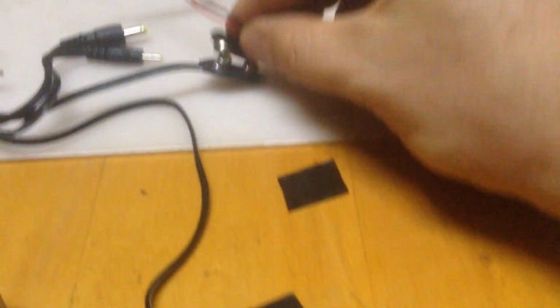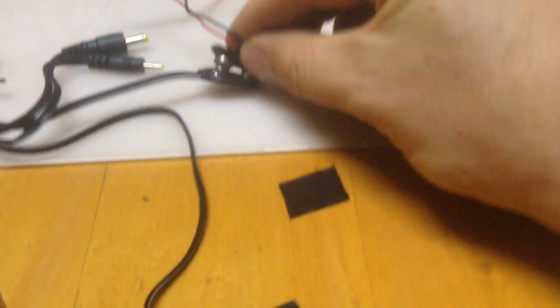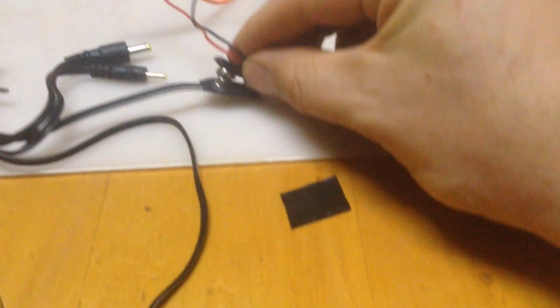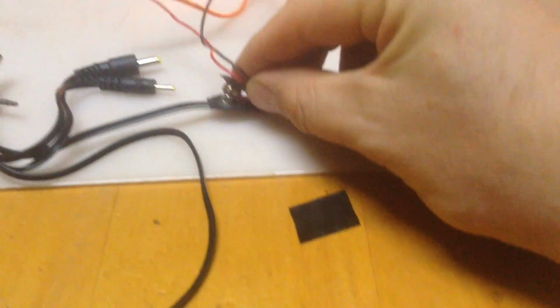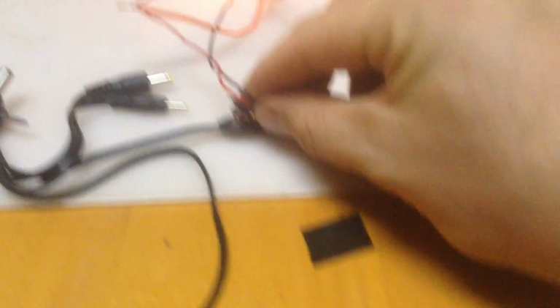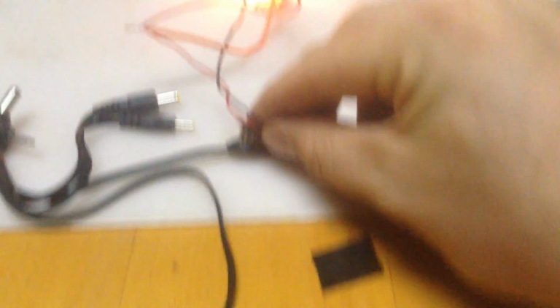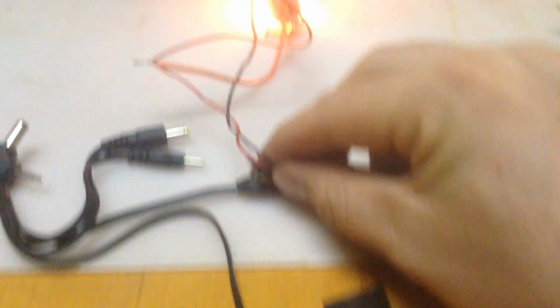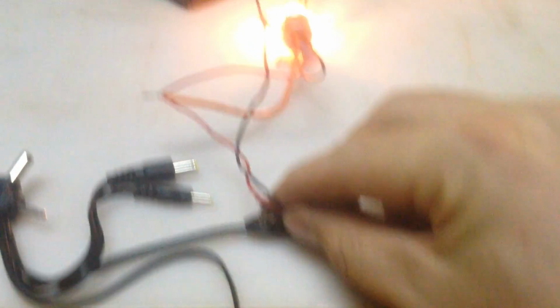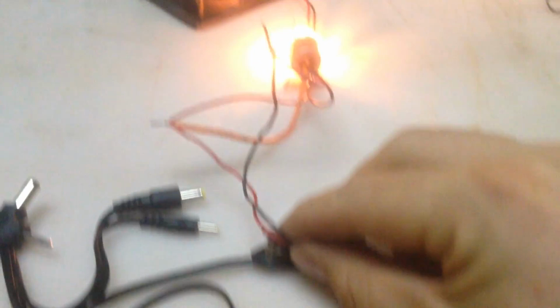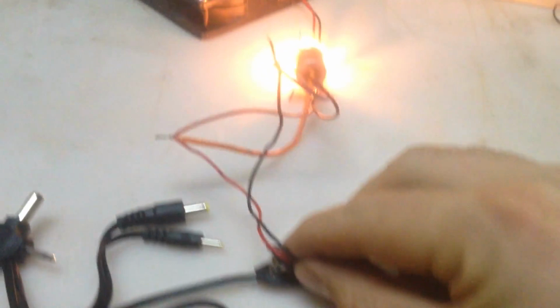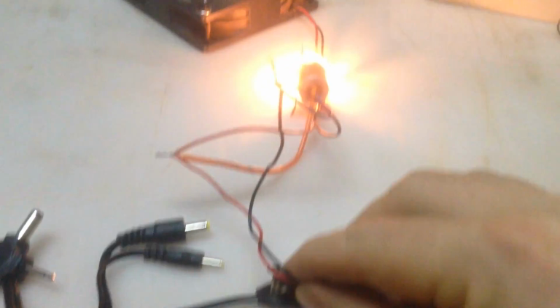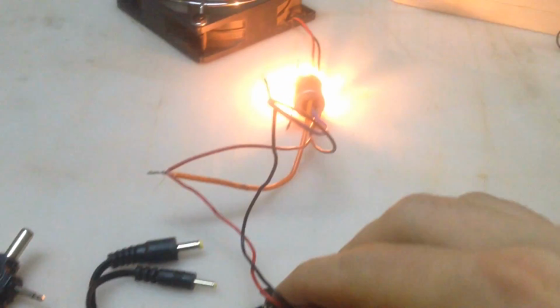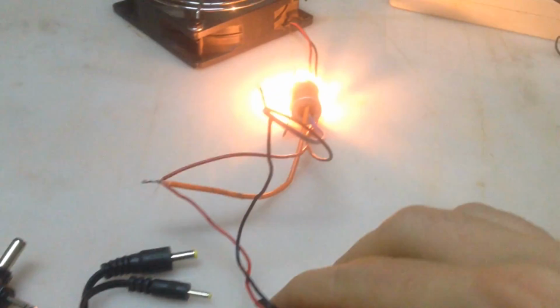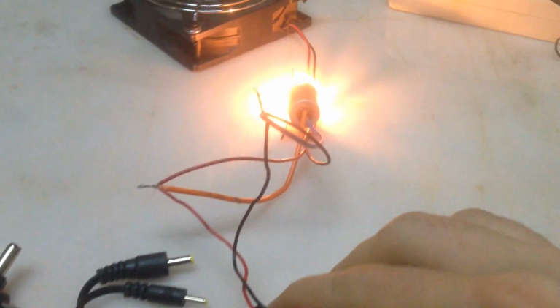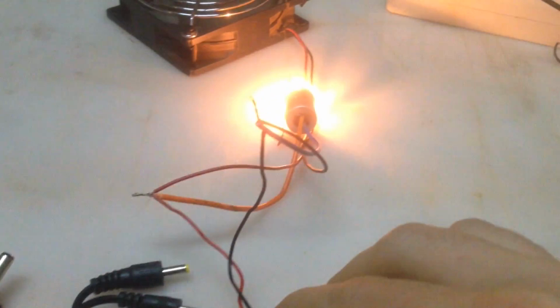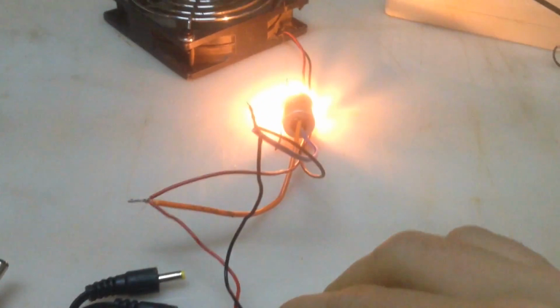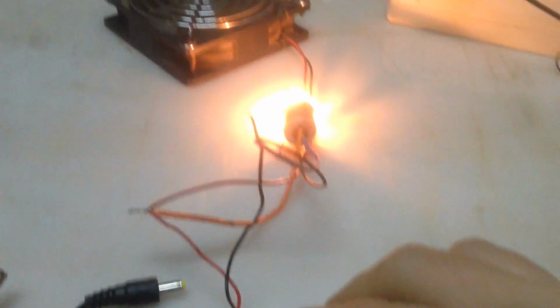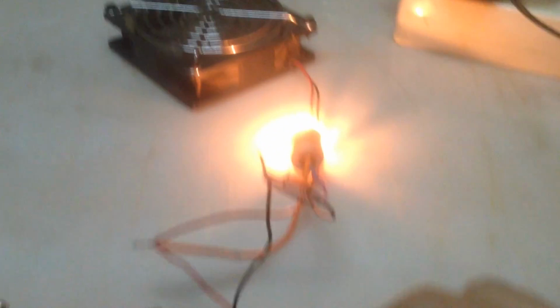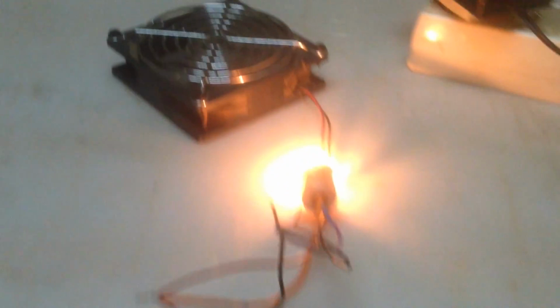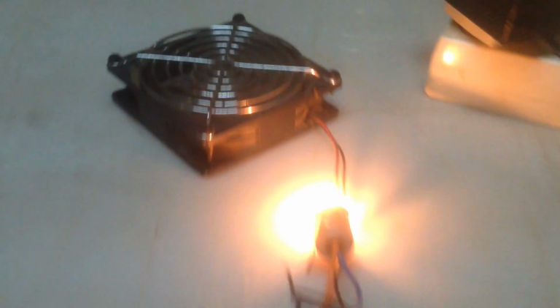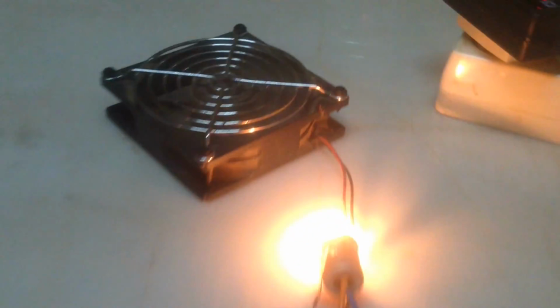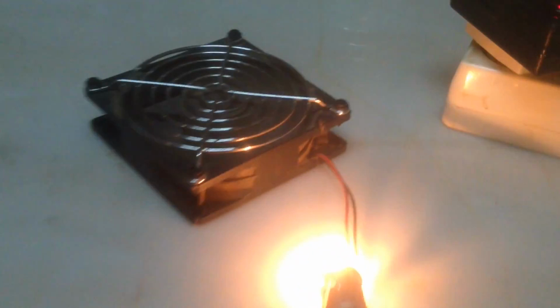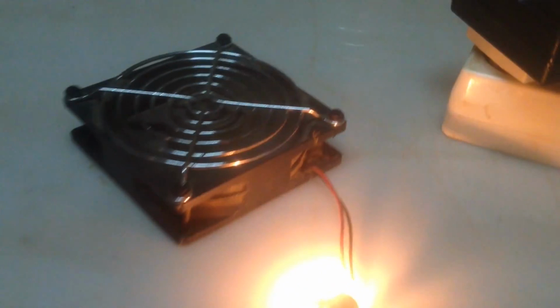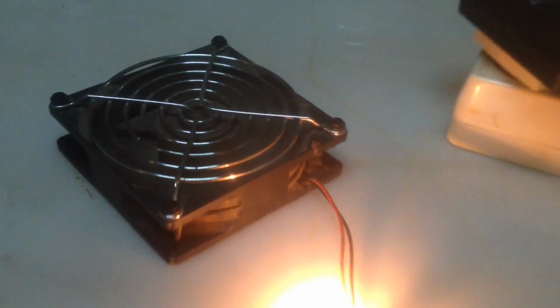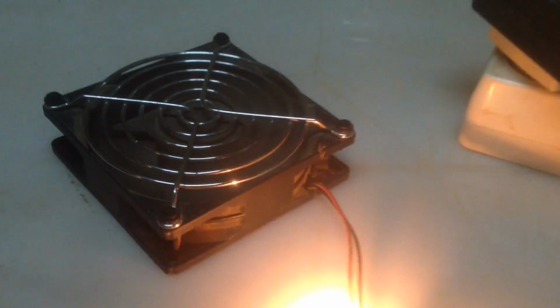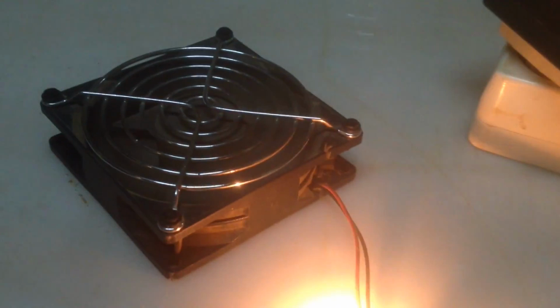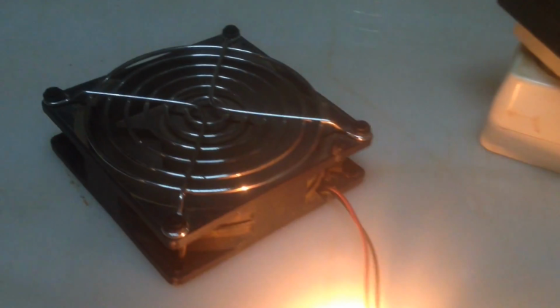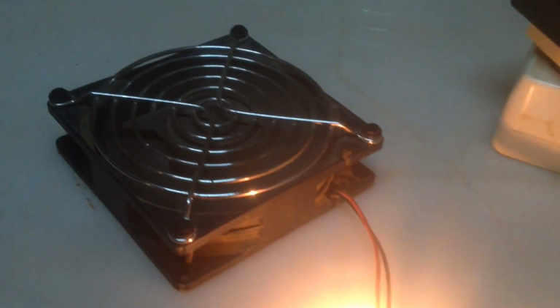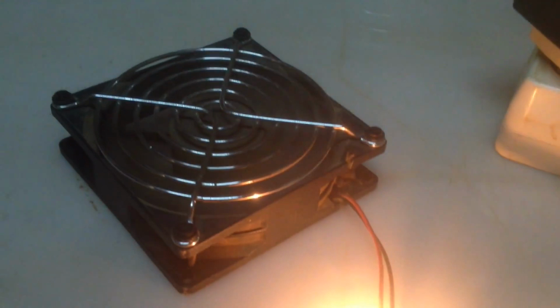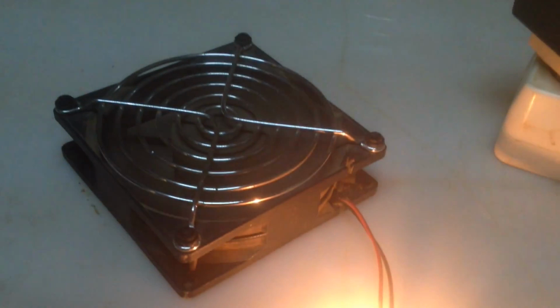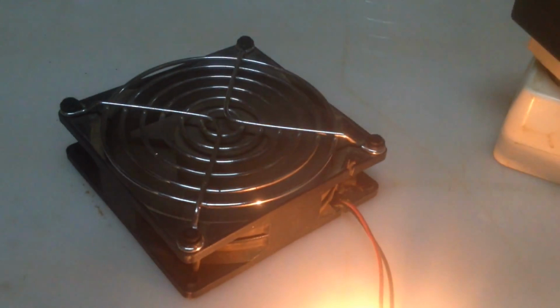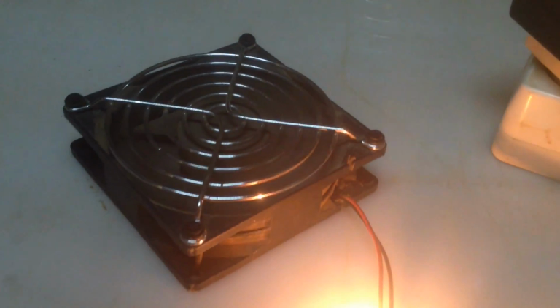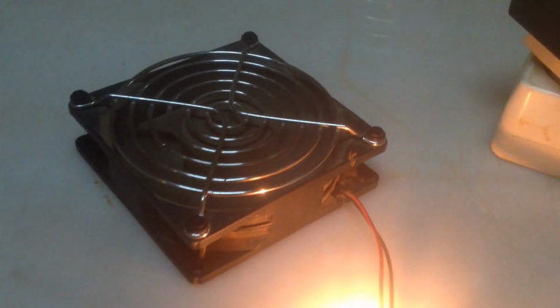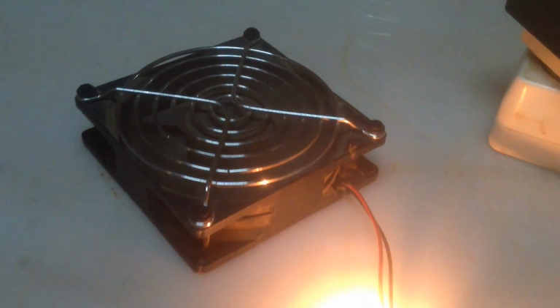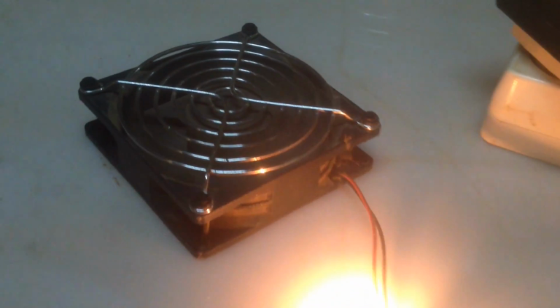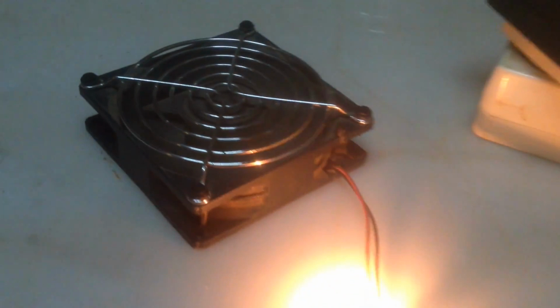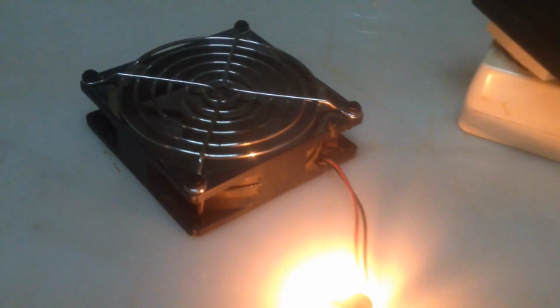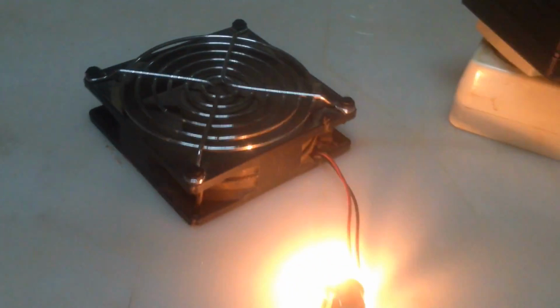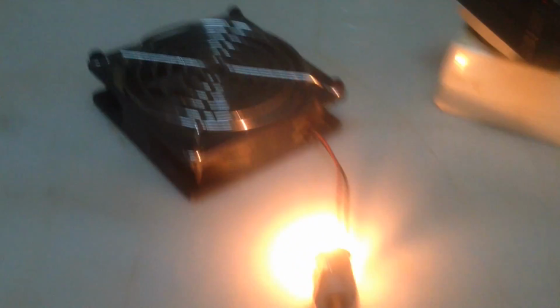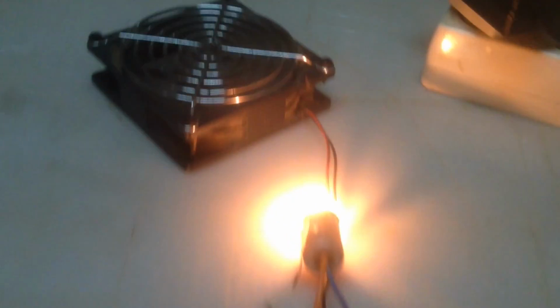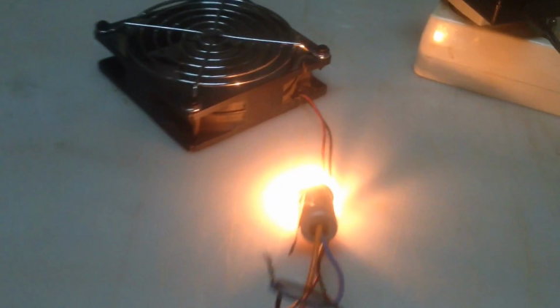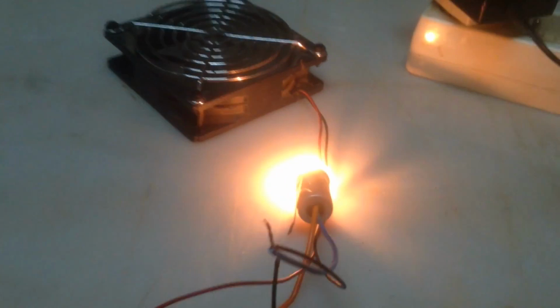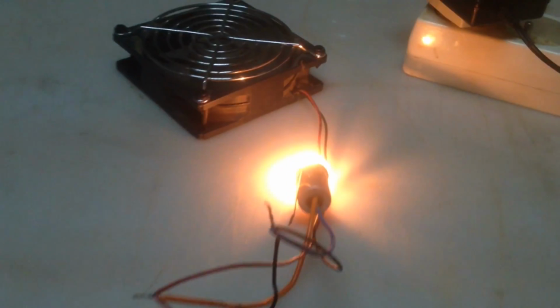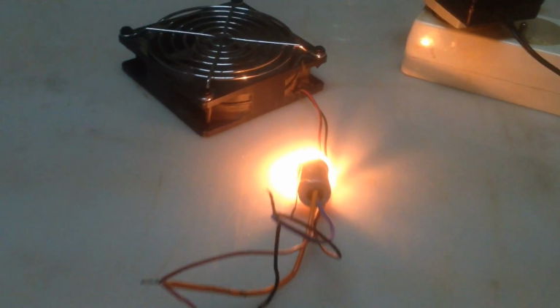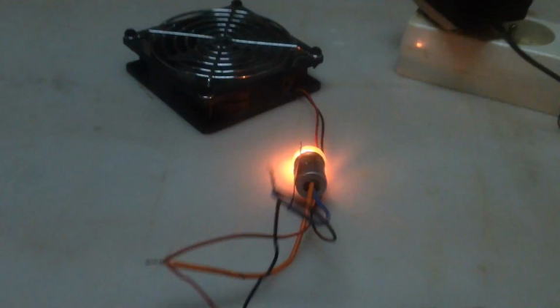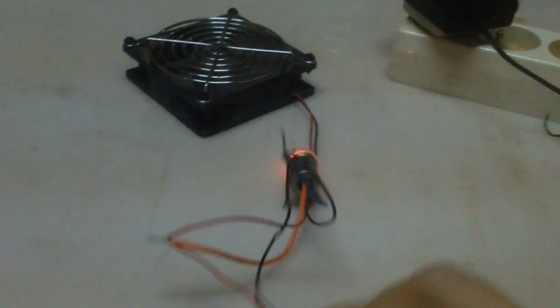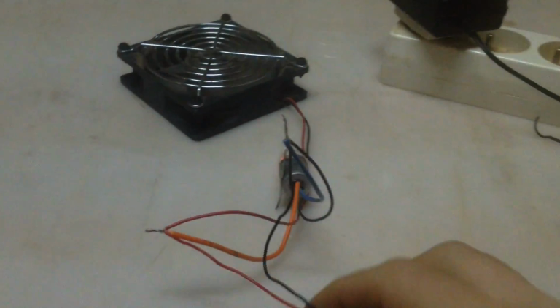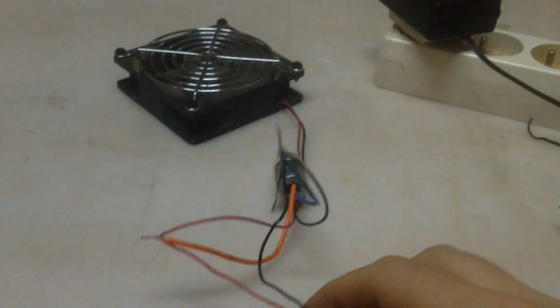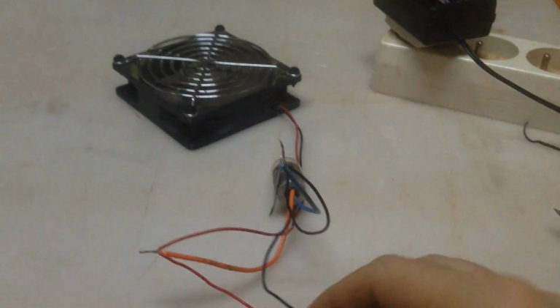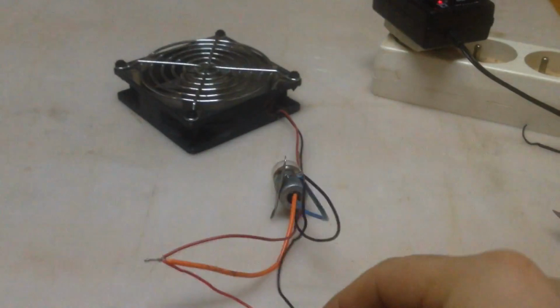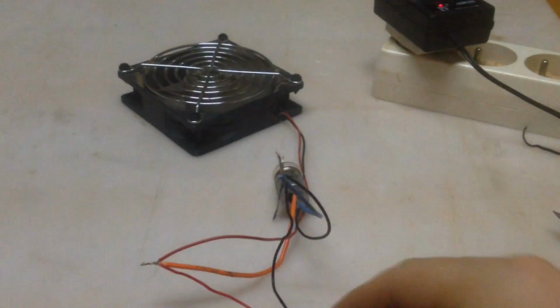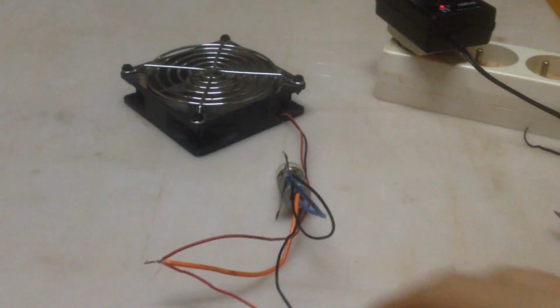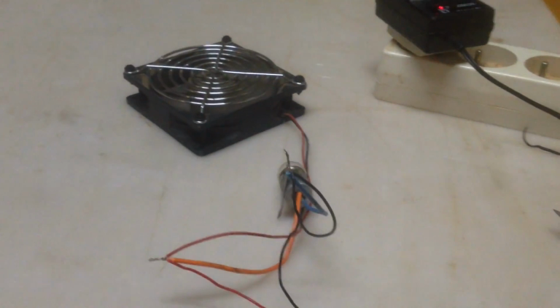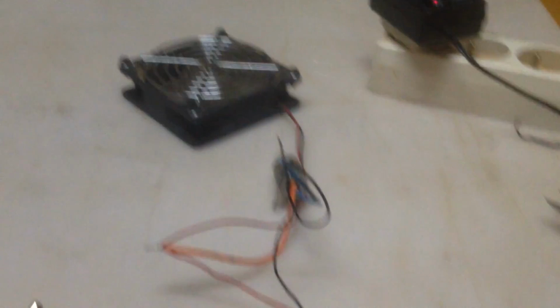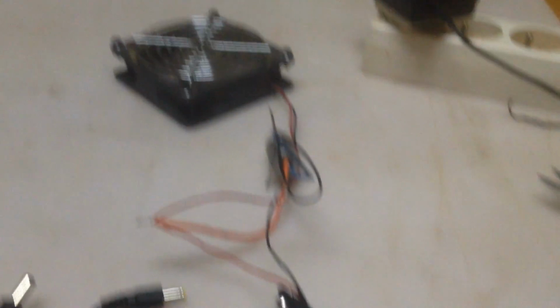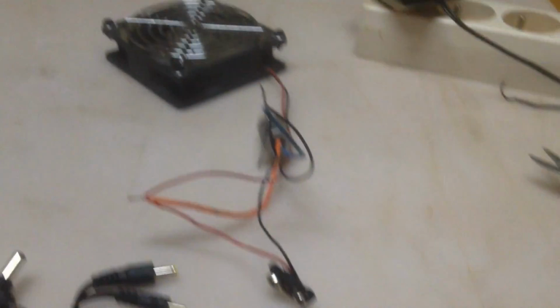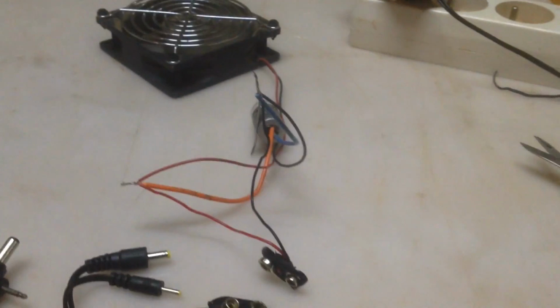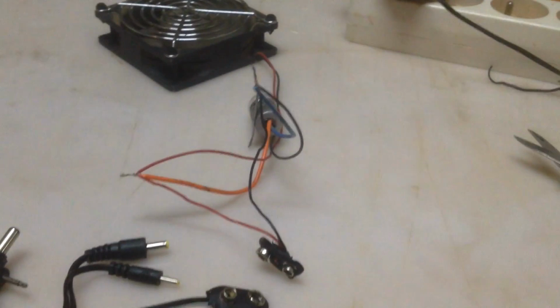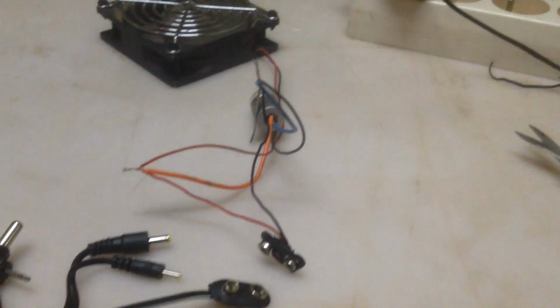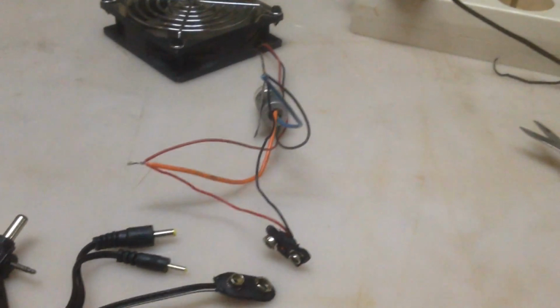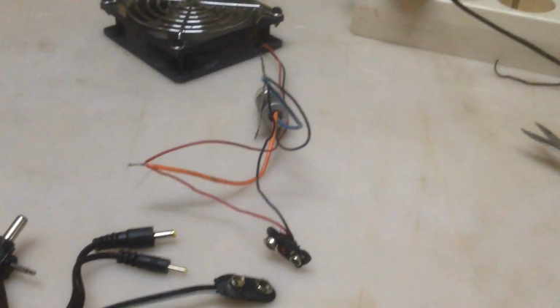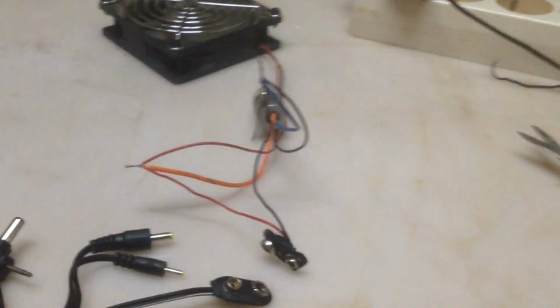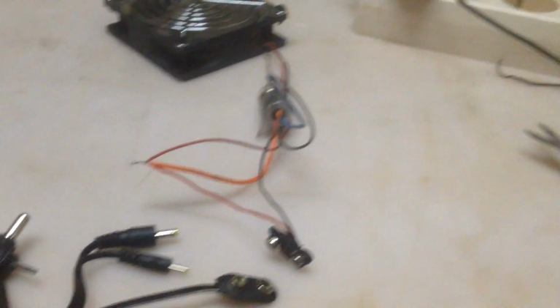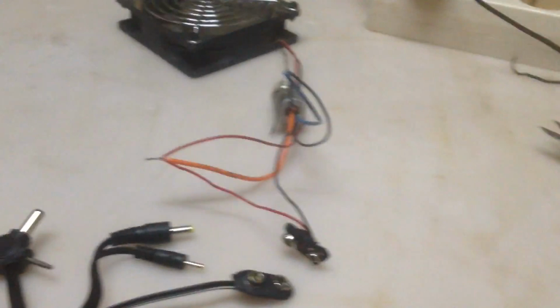Next you're going to attach the power. Just make sure everything works. It's a lot easier to change a fan or a light now before you install it, so make sure everything works before you proceed.